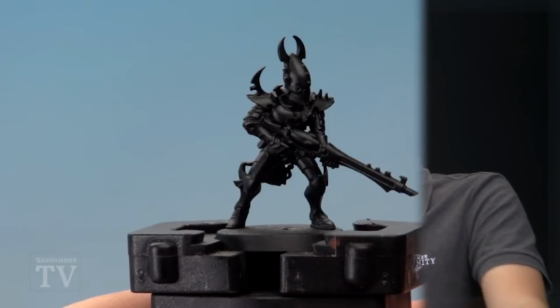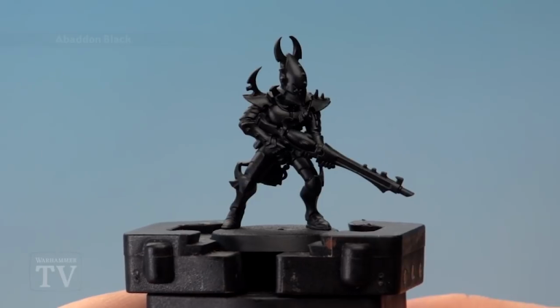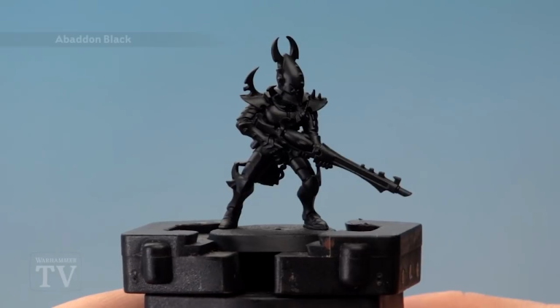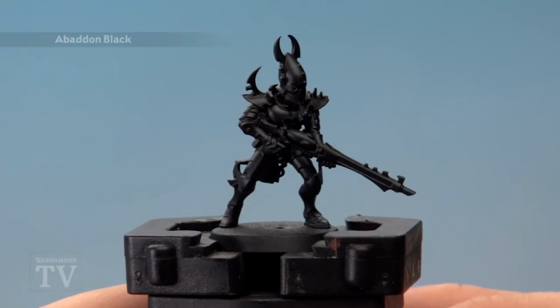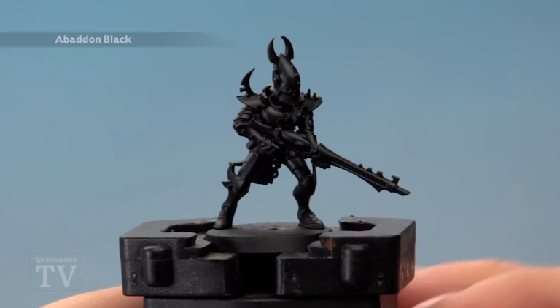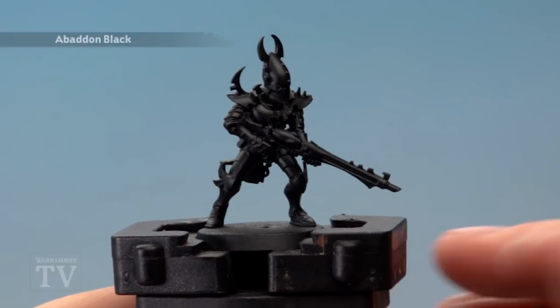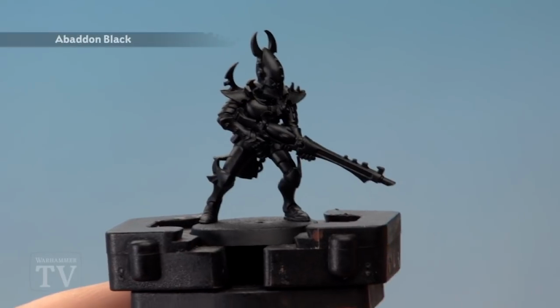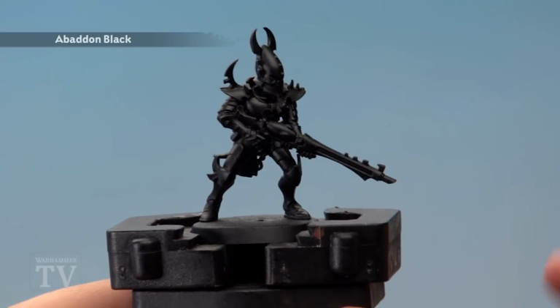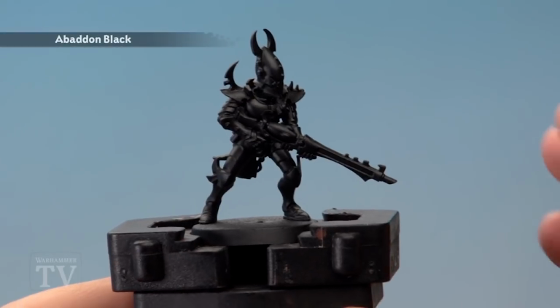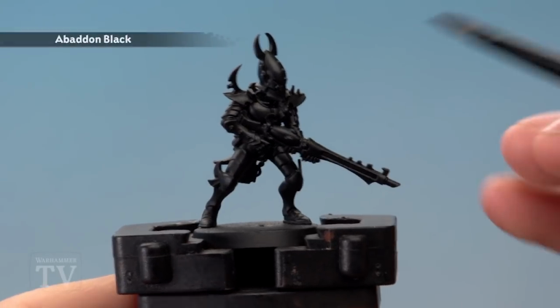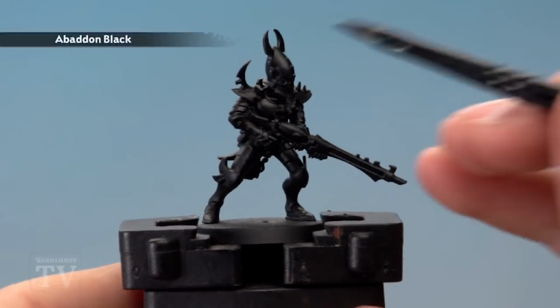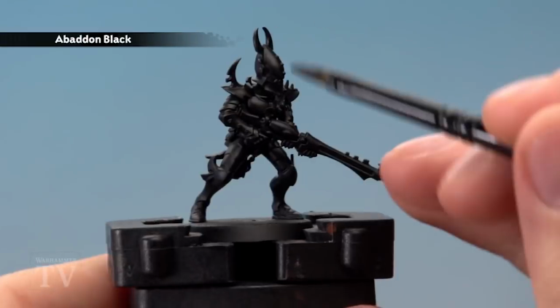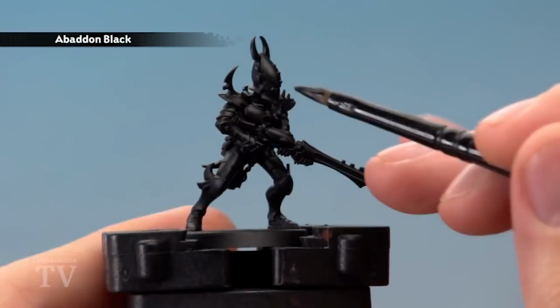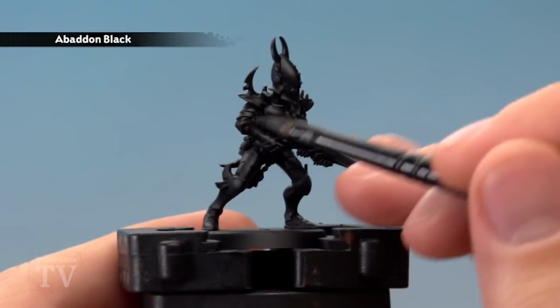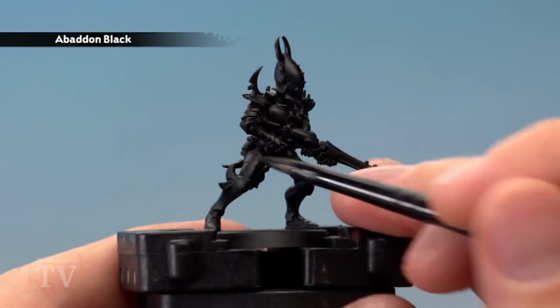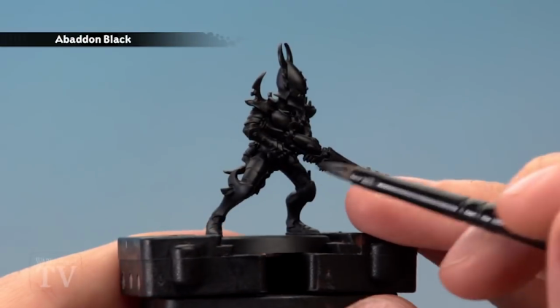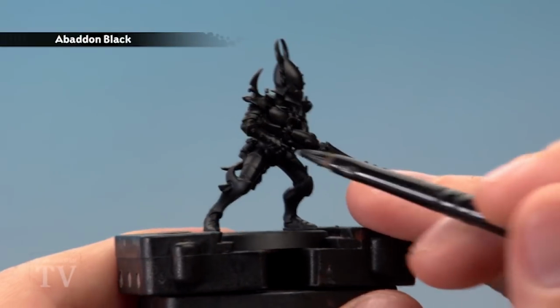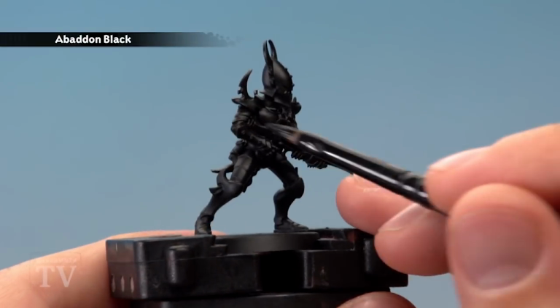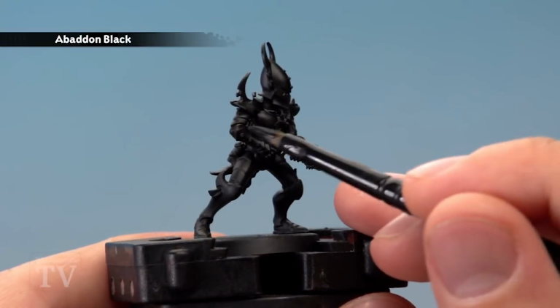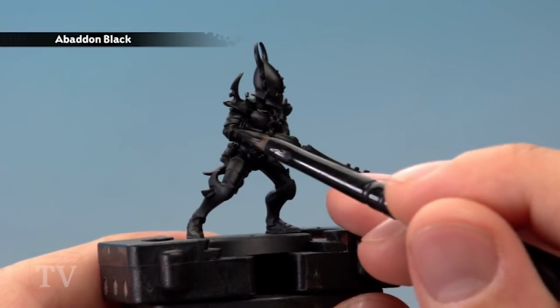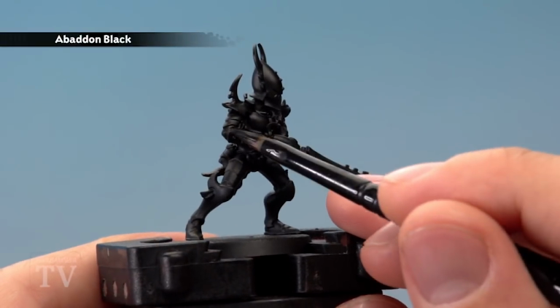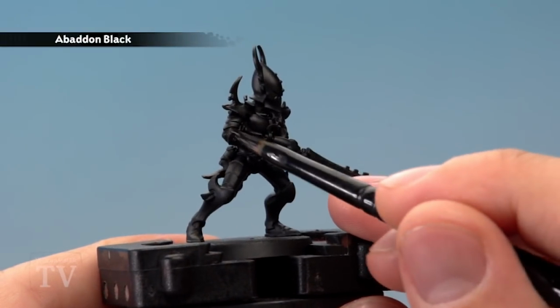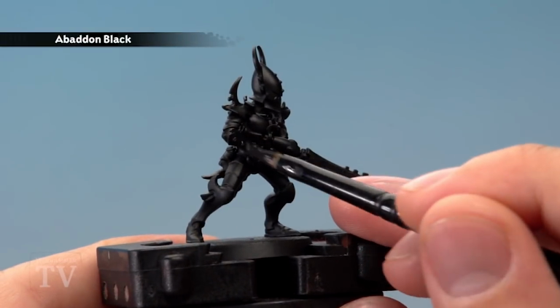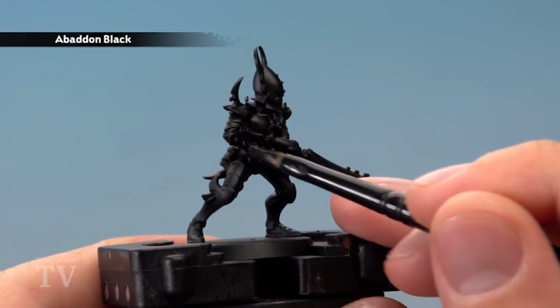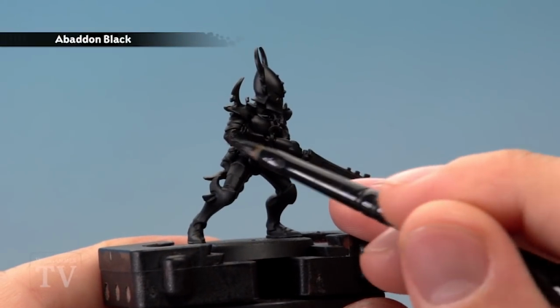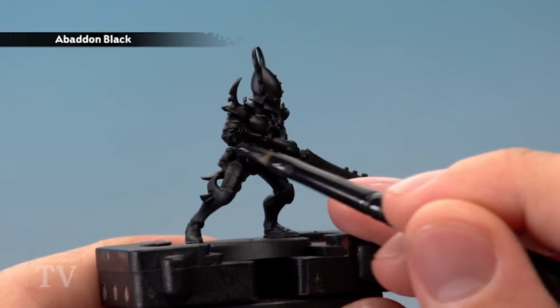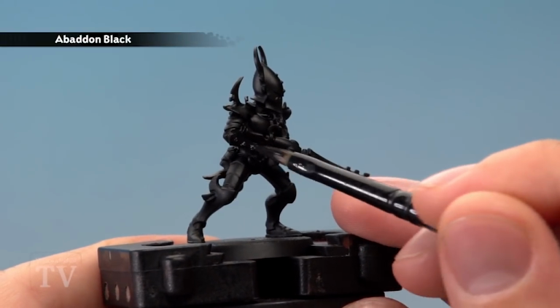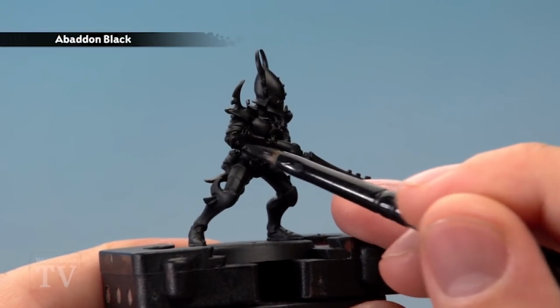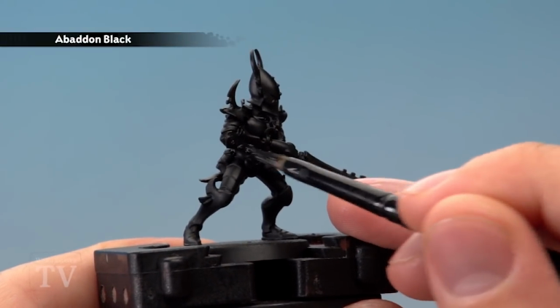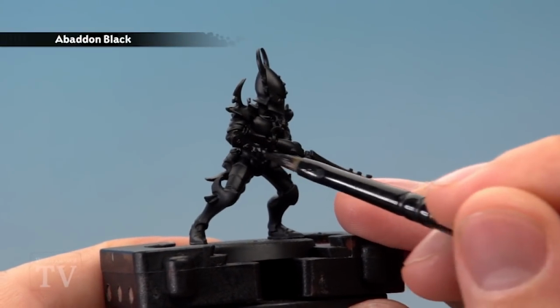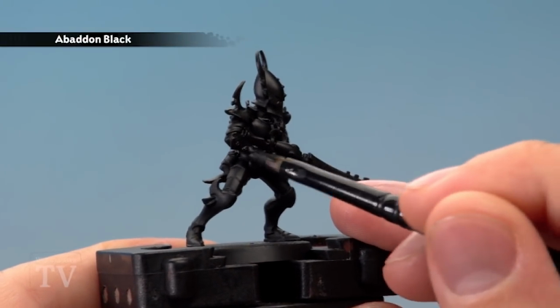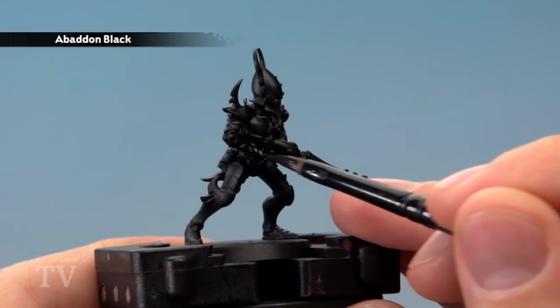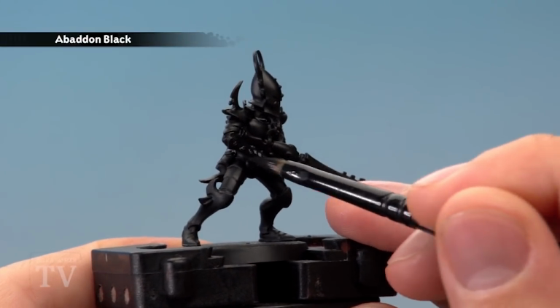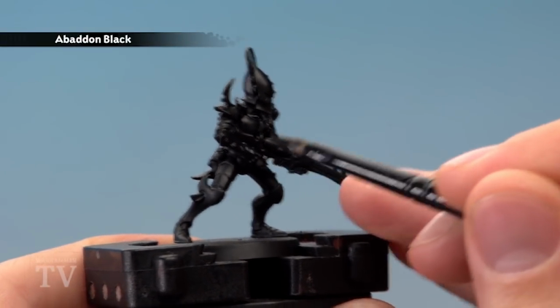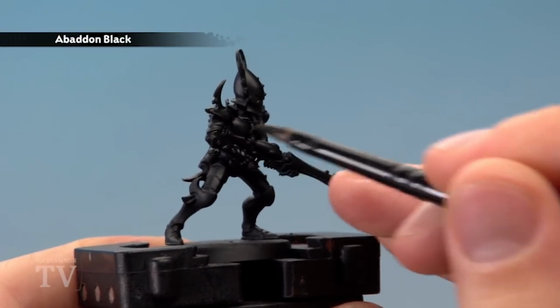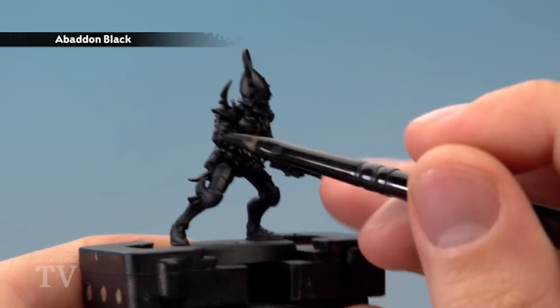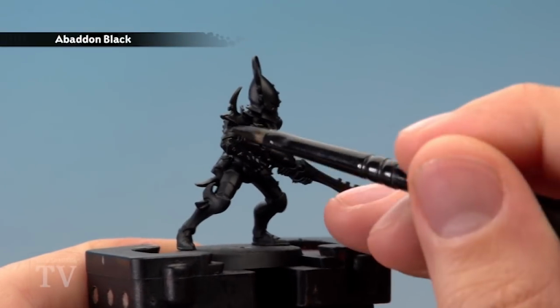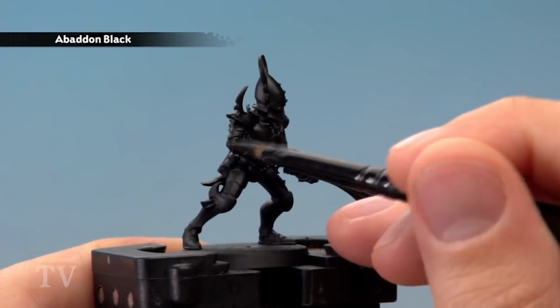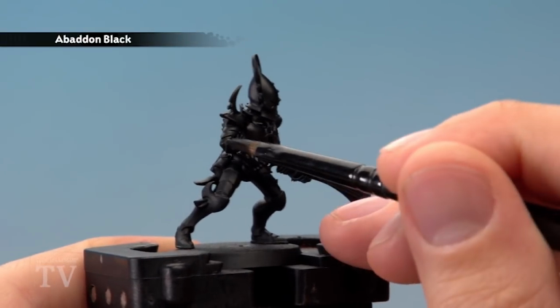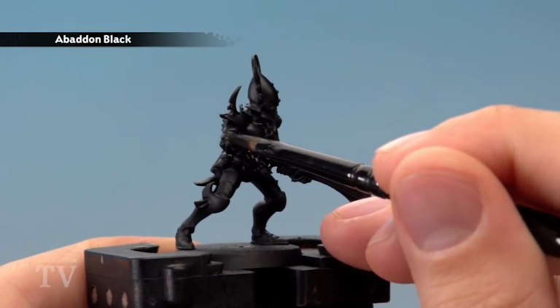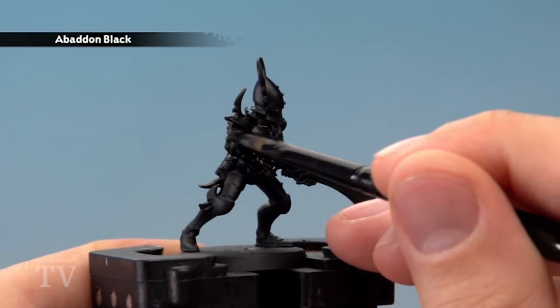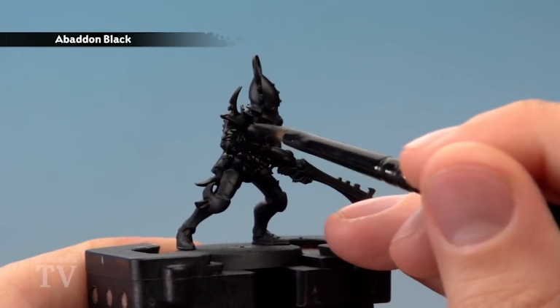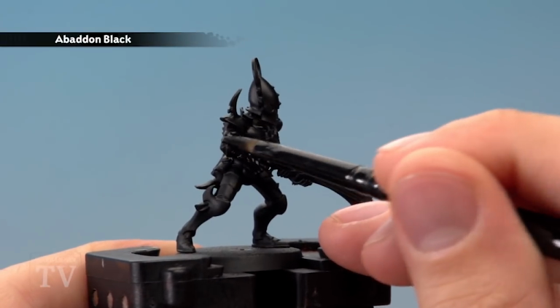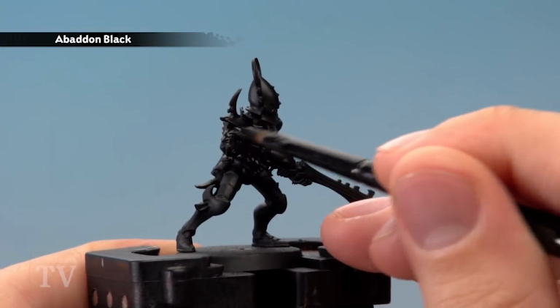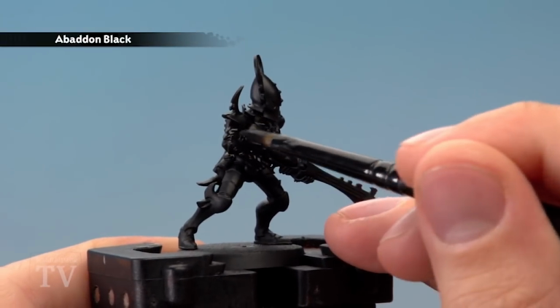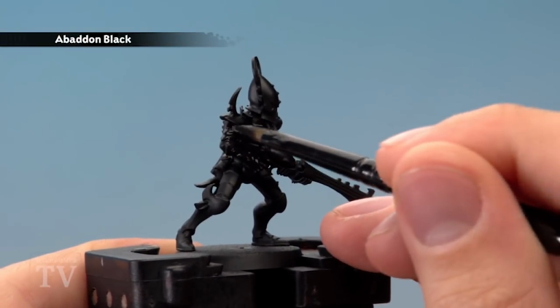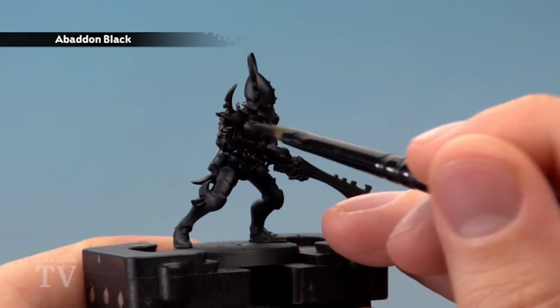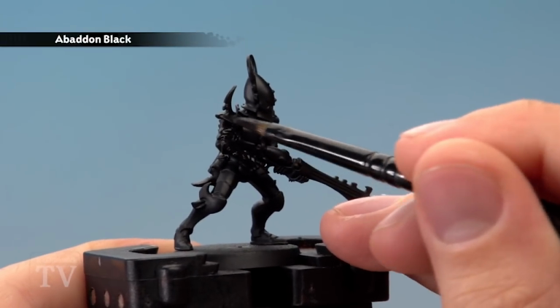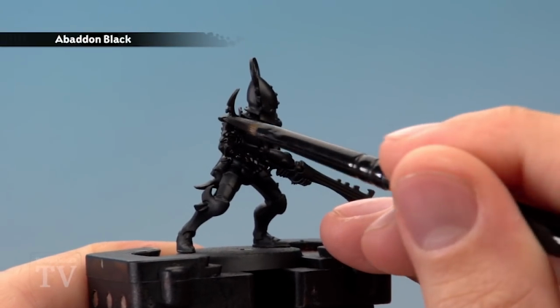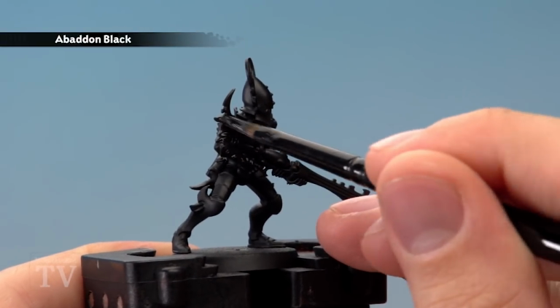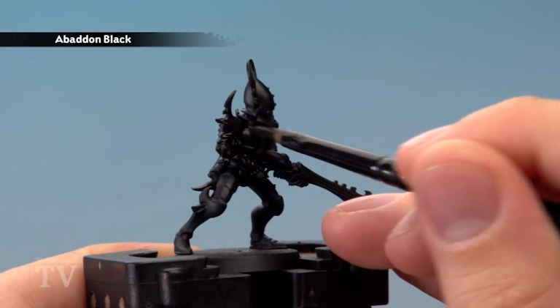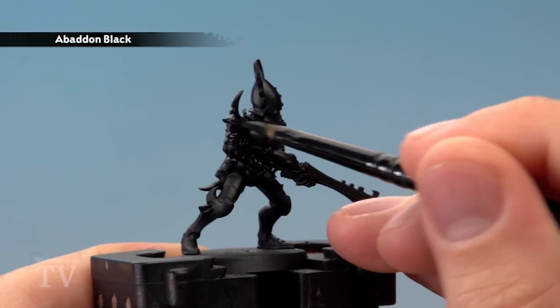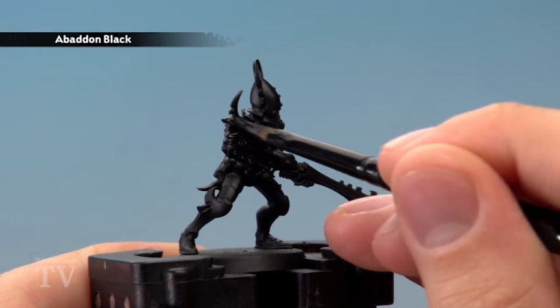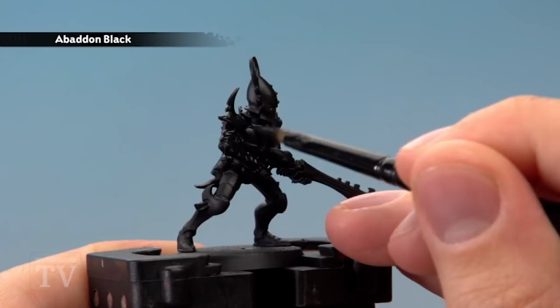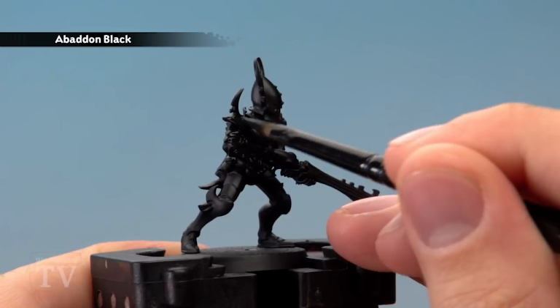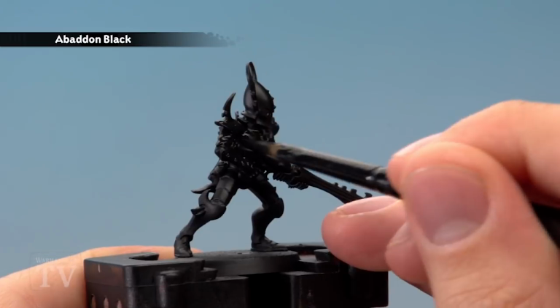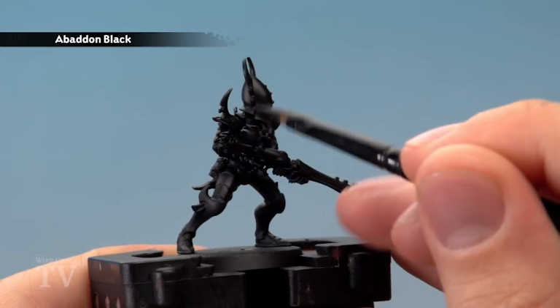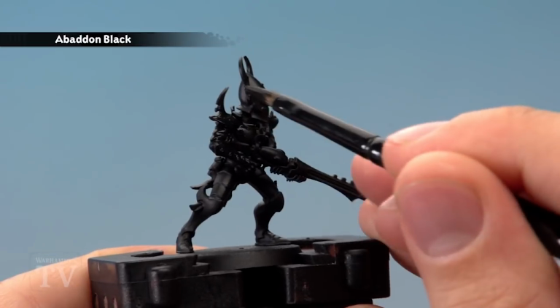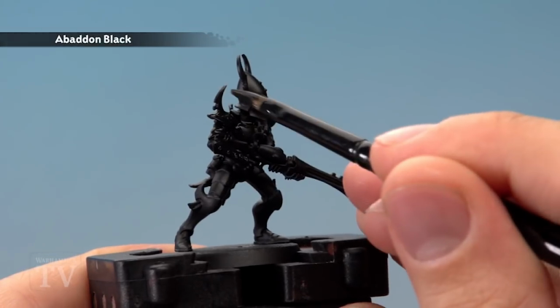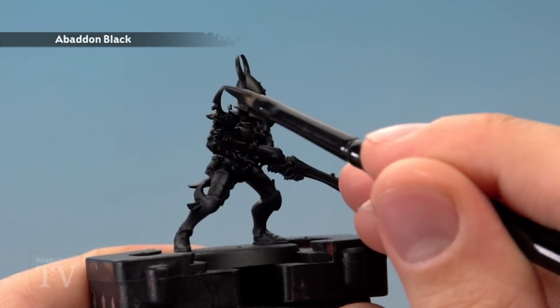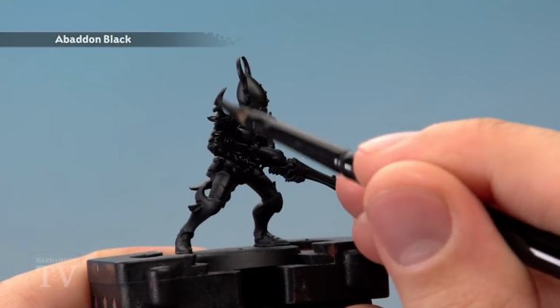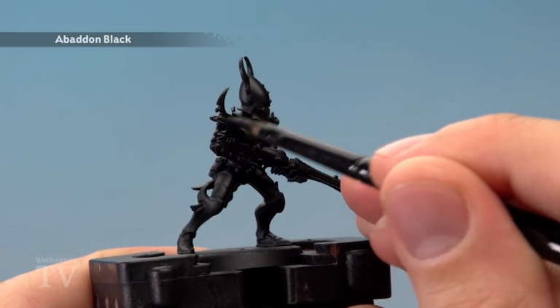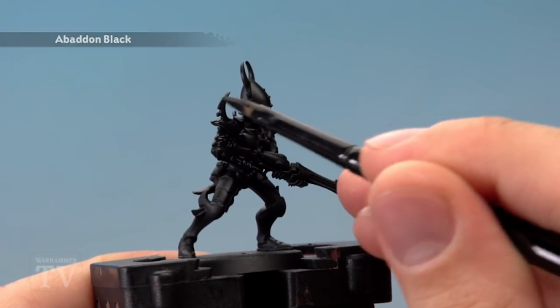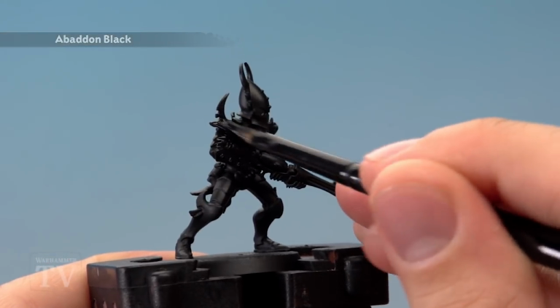The first step is to base coat all of the armour using Abaddon Black. This is just in case we need to neaten them later, as Chaos Black Spray and Abaddon Black have different finishes.